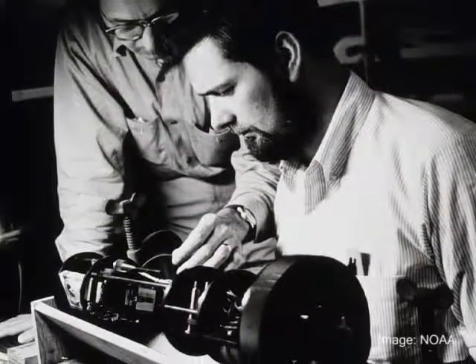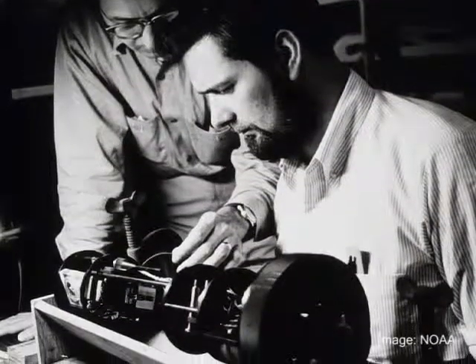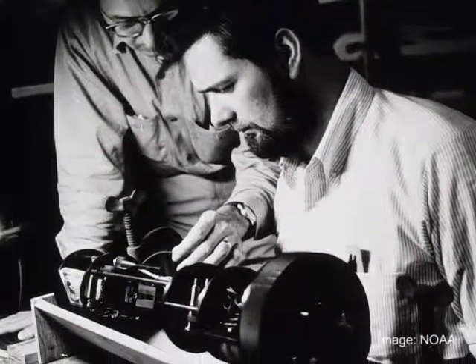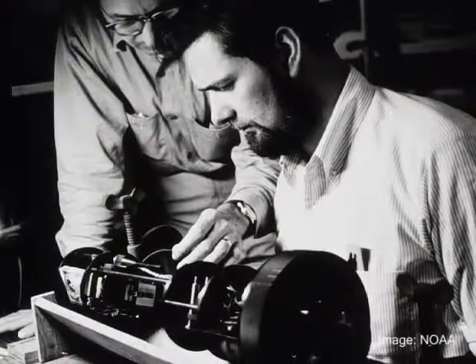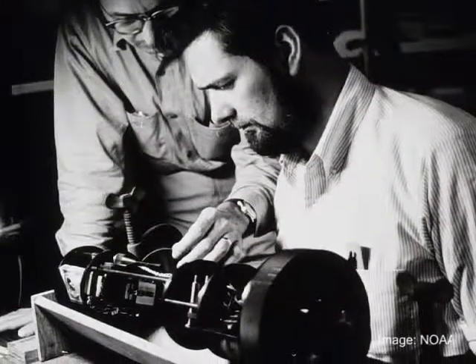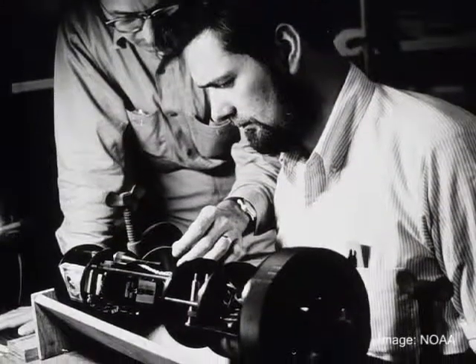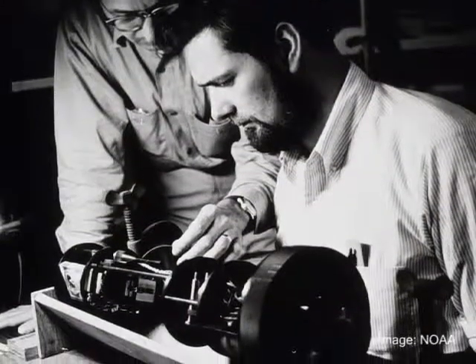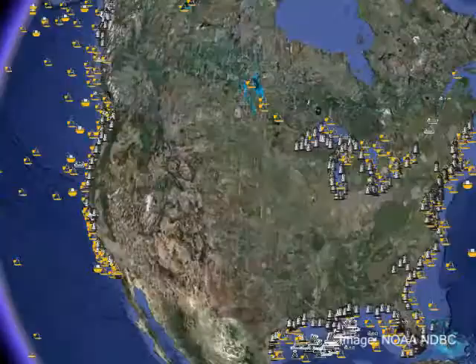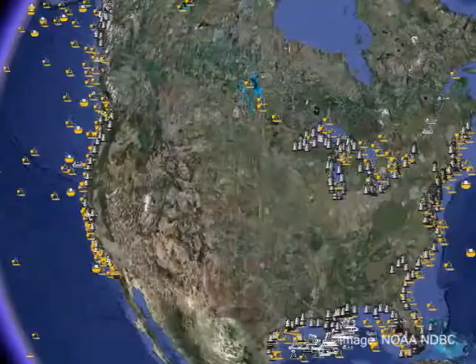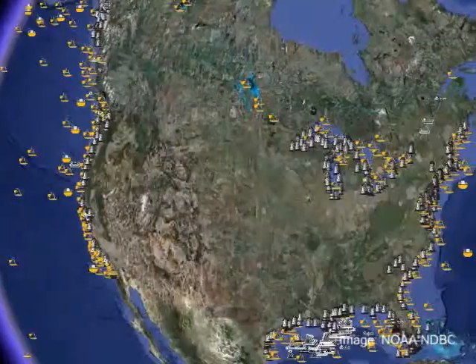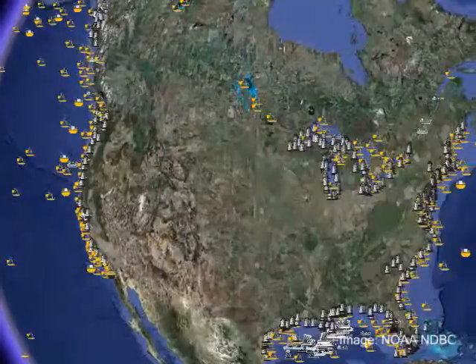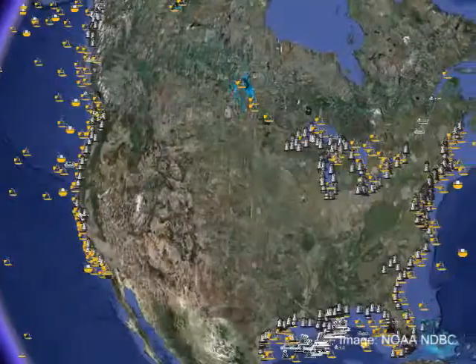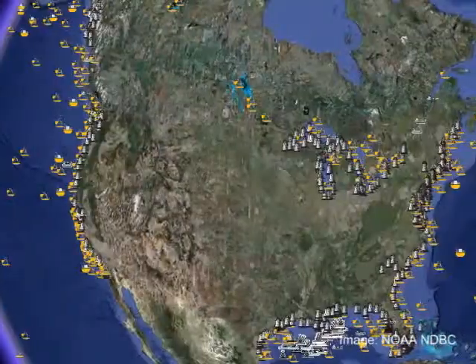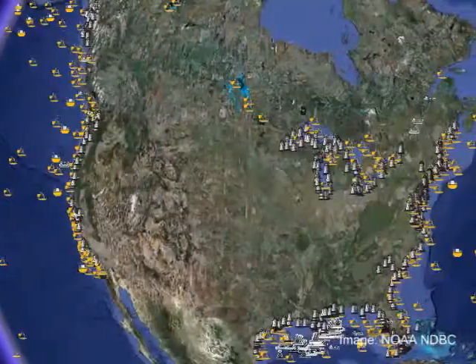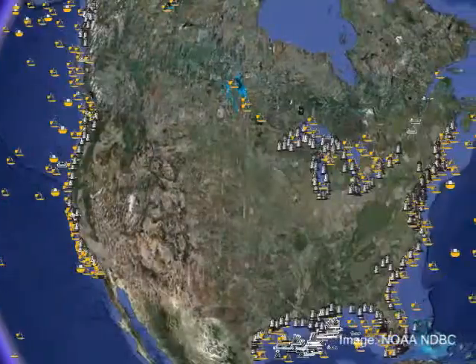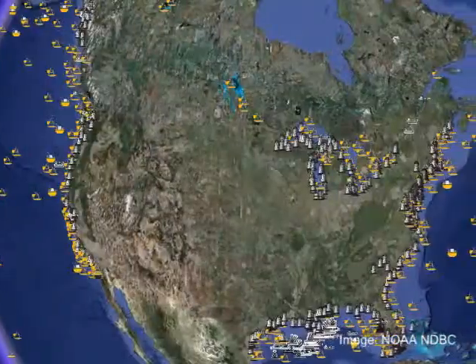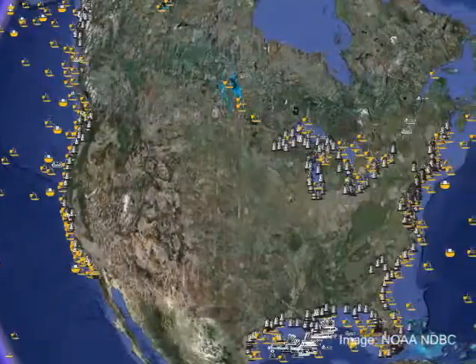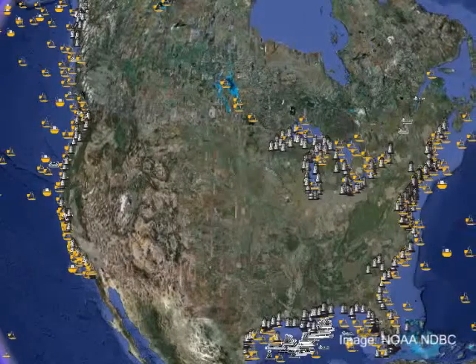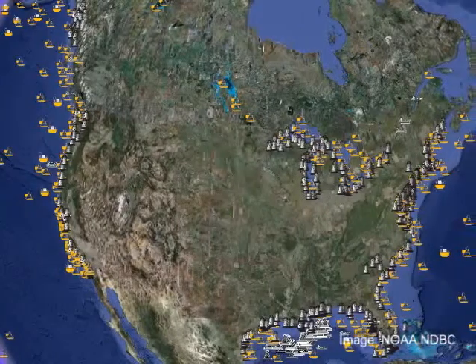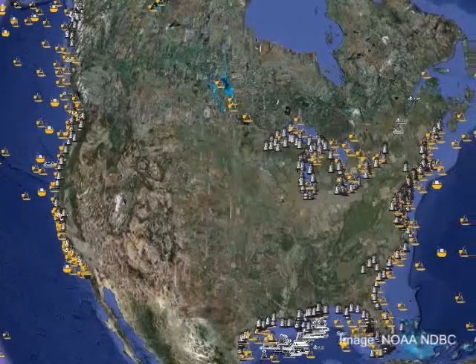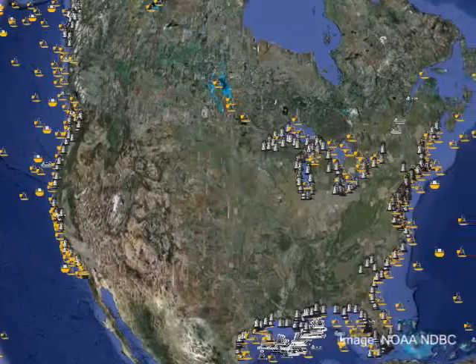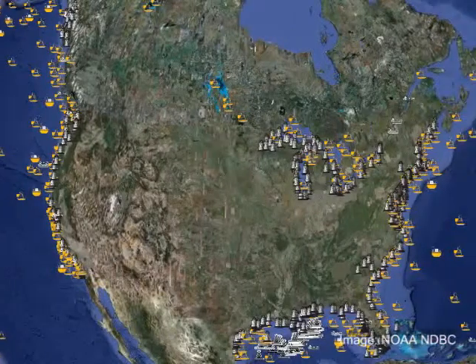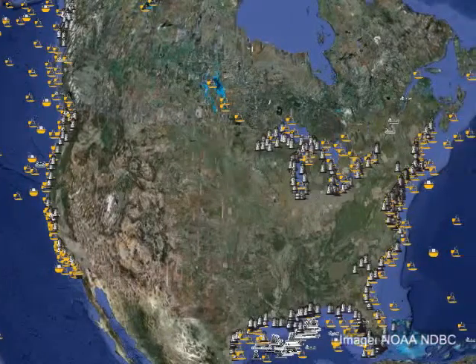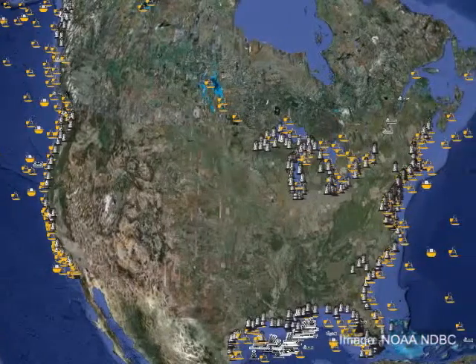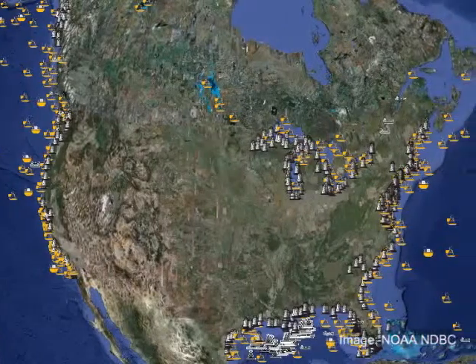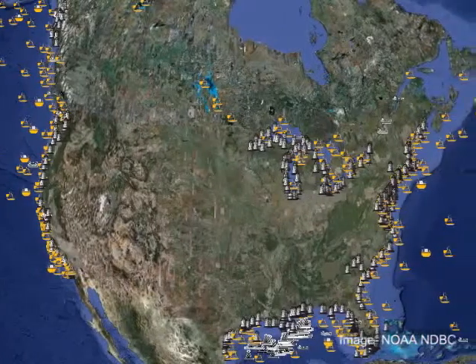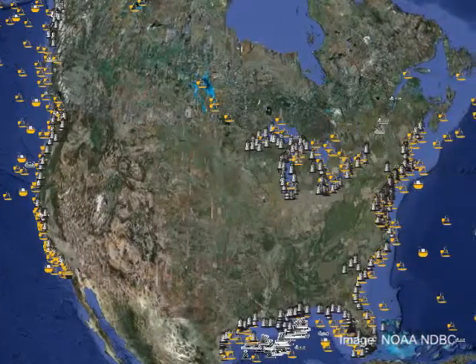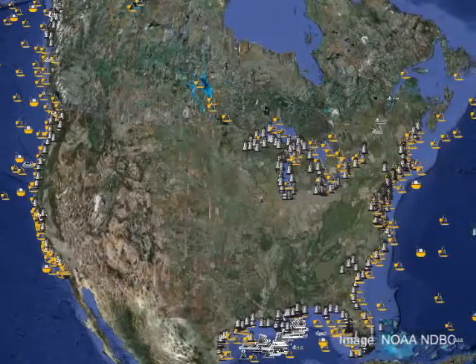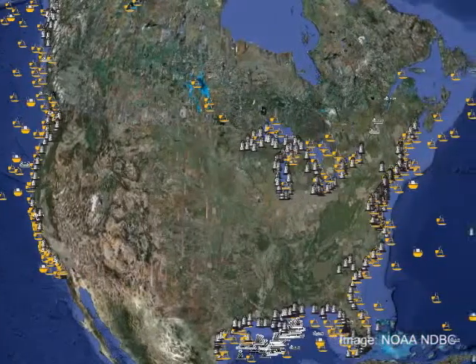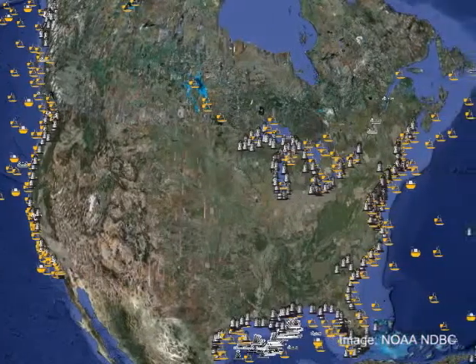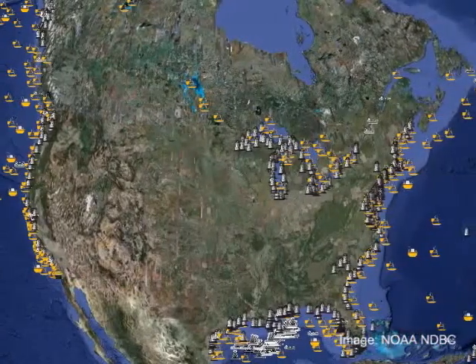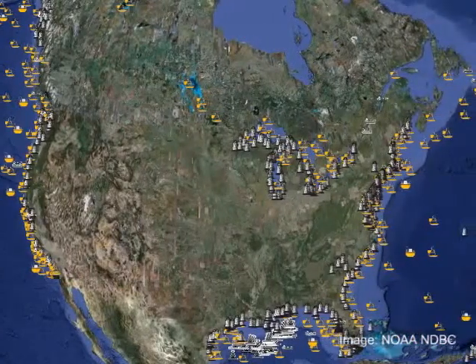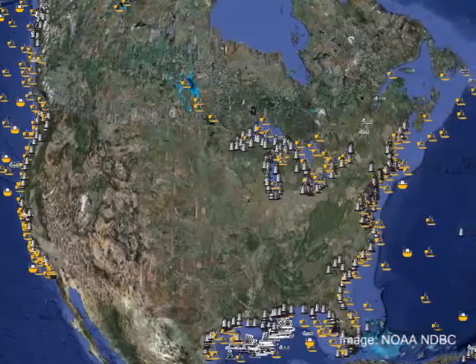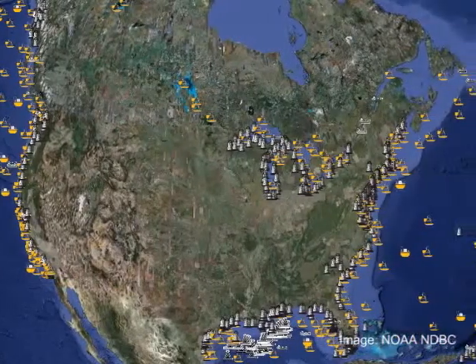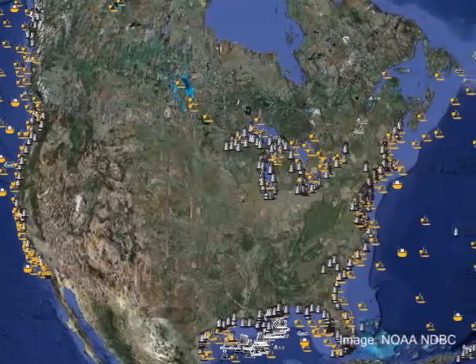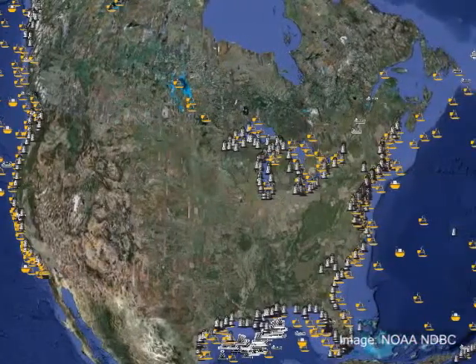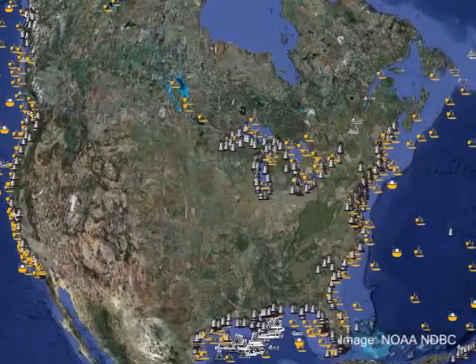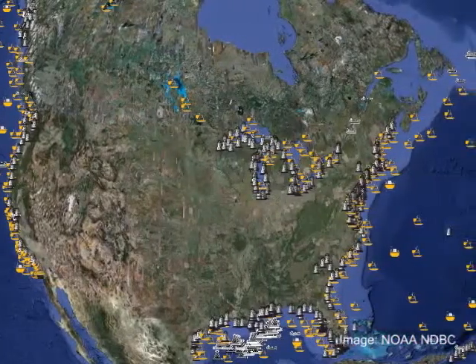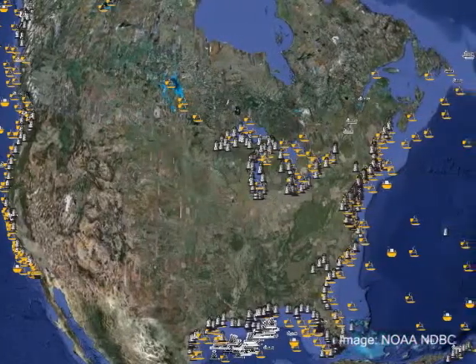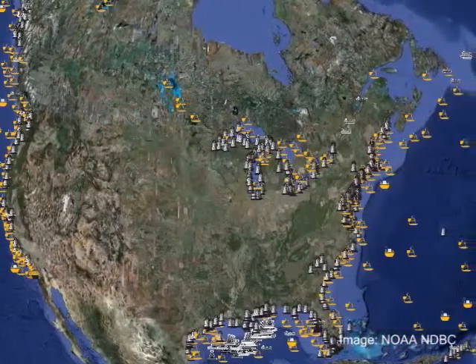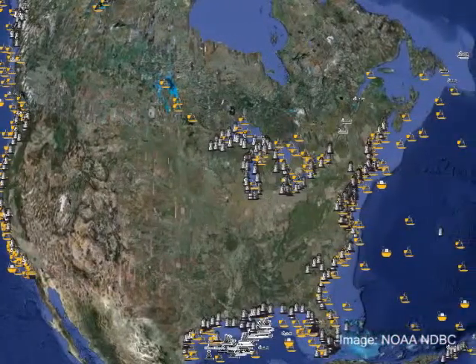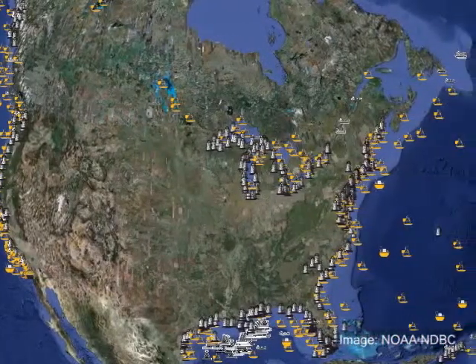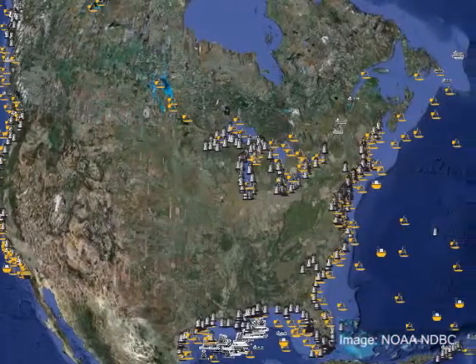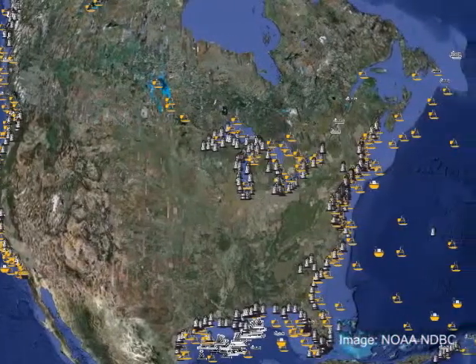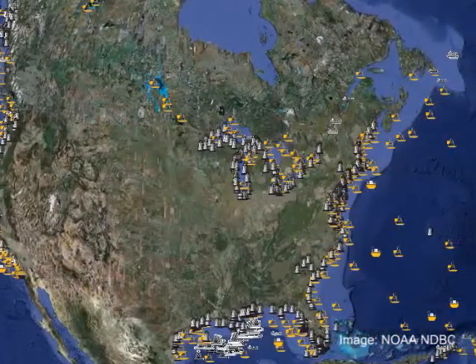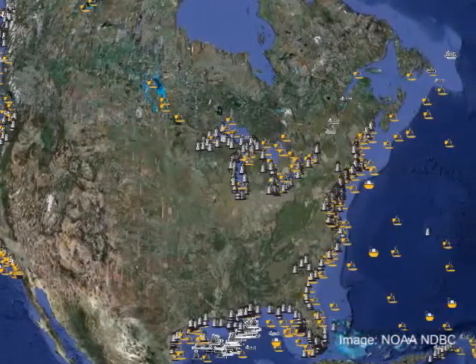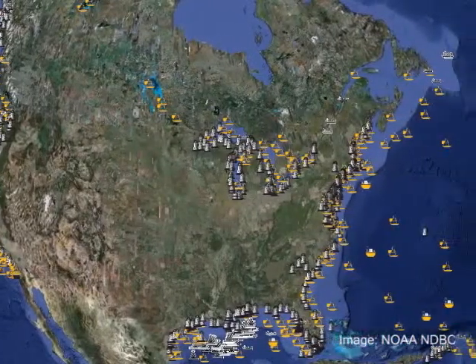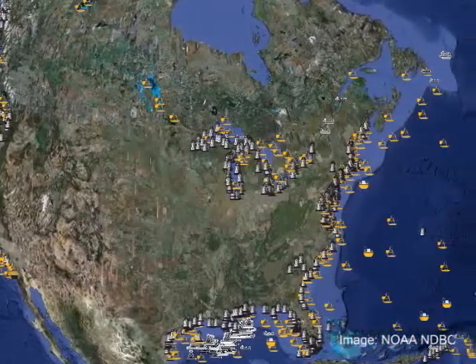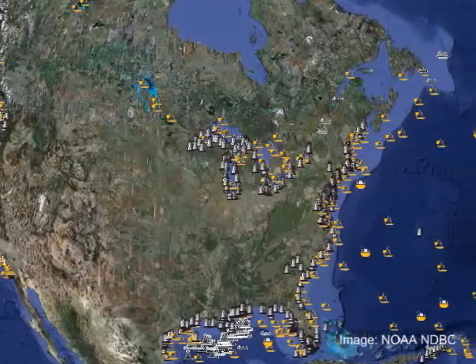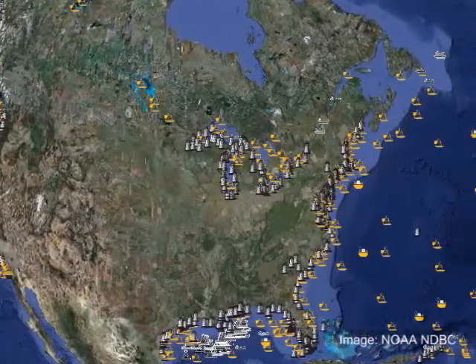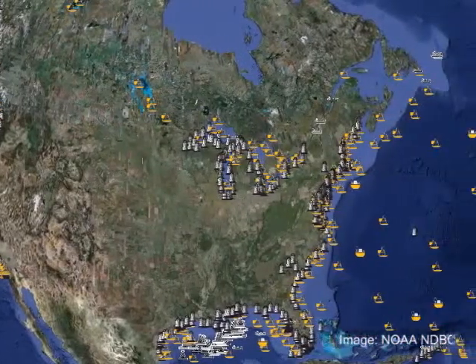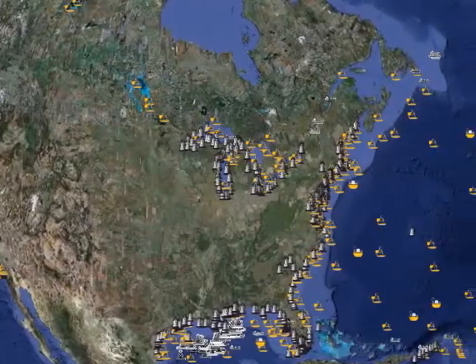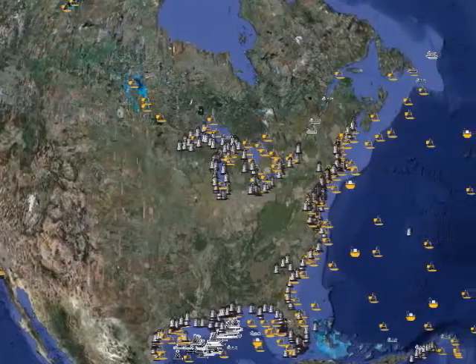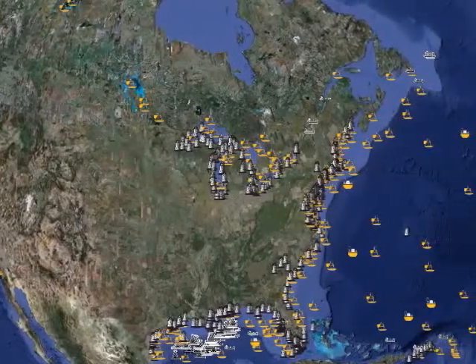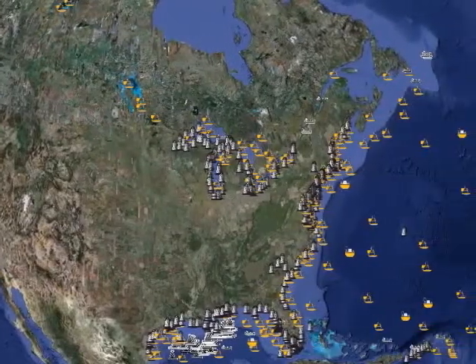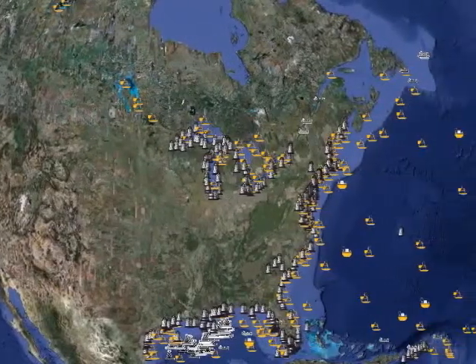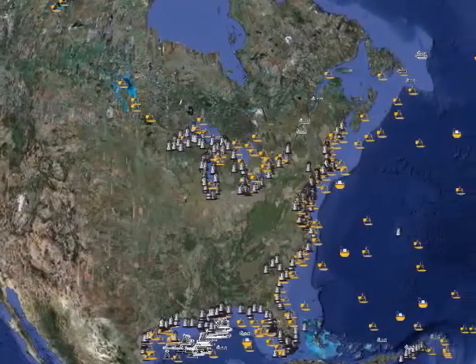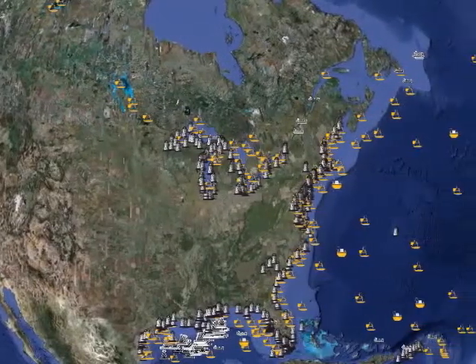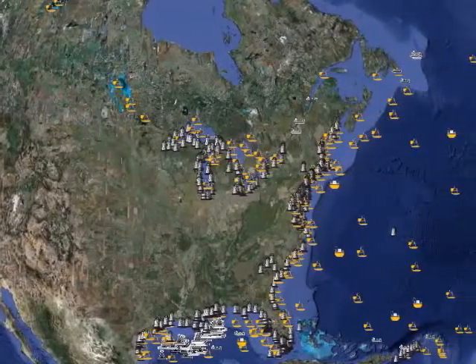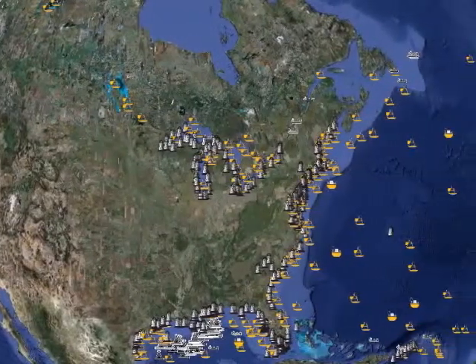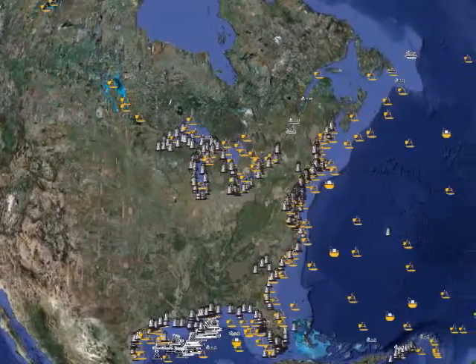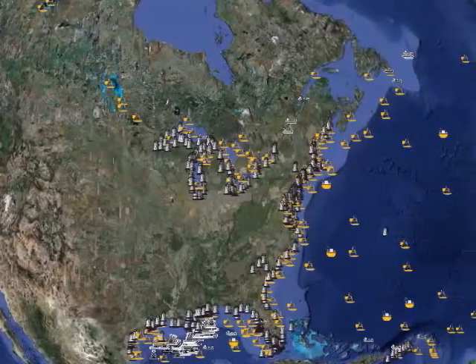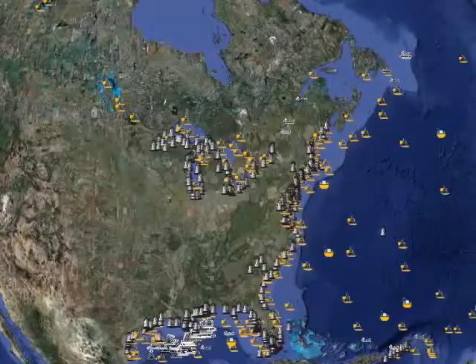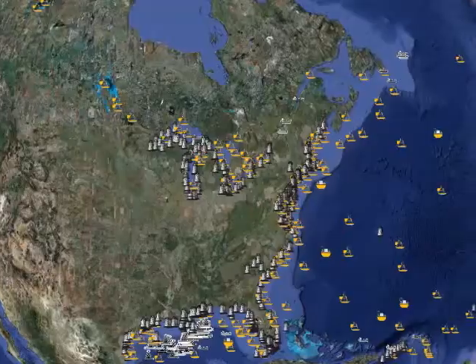Scientists needed information that covered large areas over a continuous period of time. Now we use a global network of instruments that continually gathers data about the ocean, which can be accessed by just about anyone.